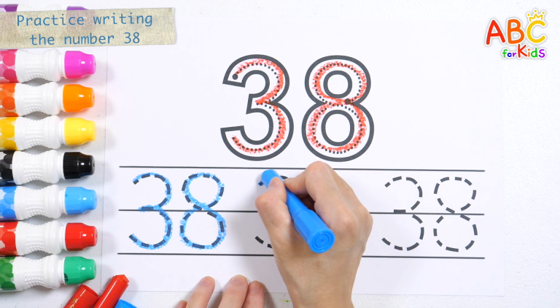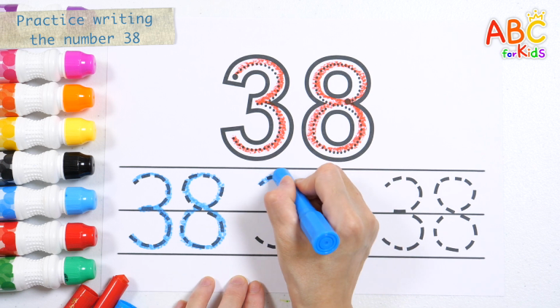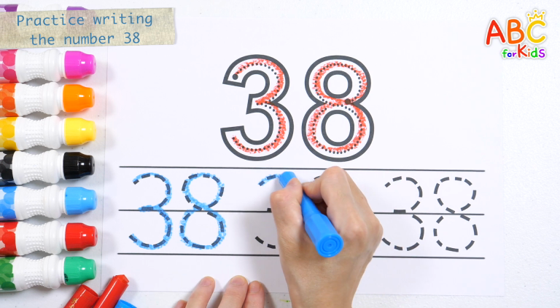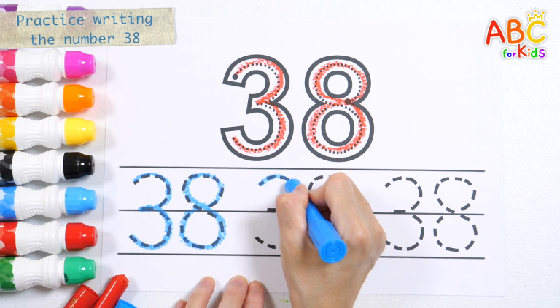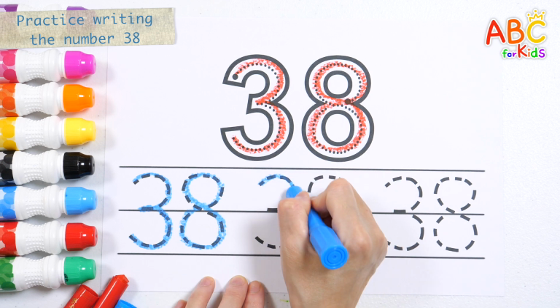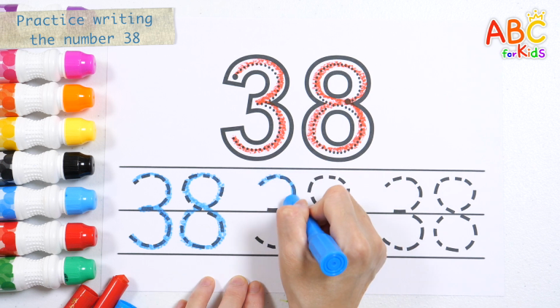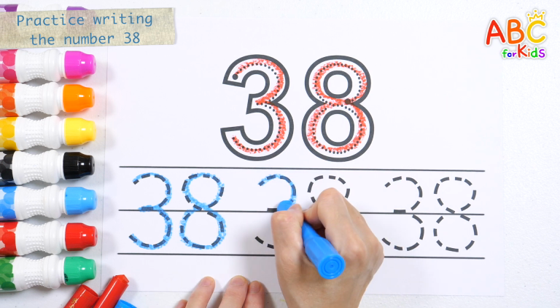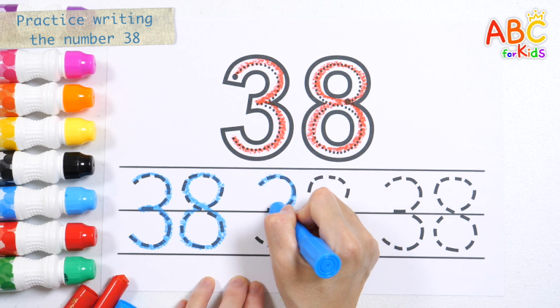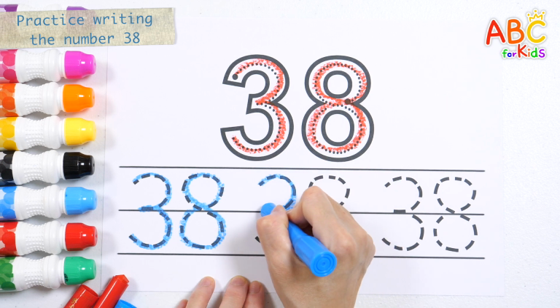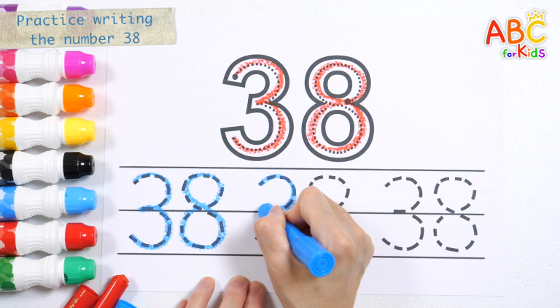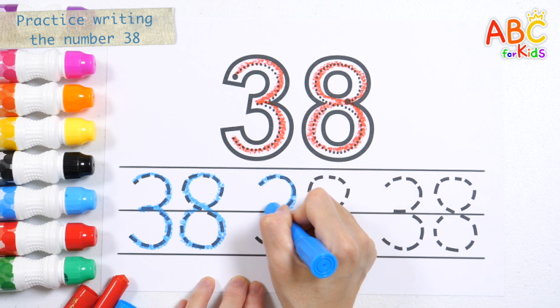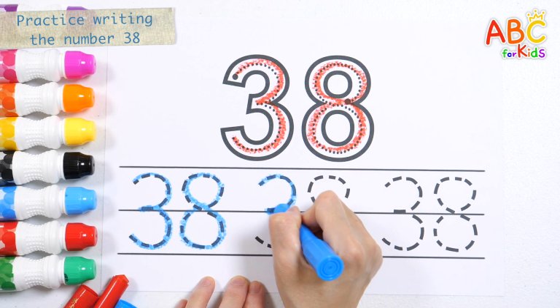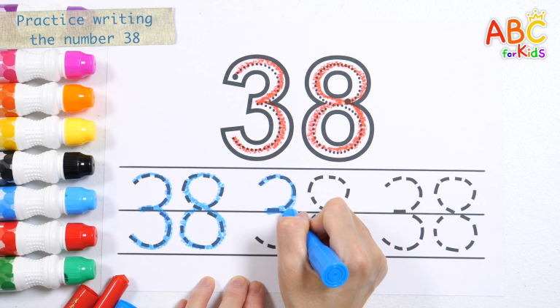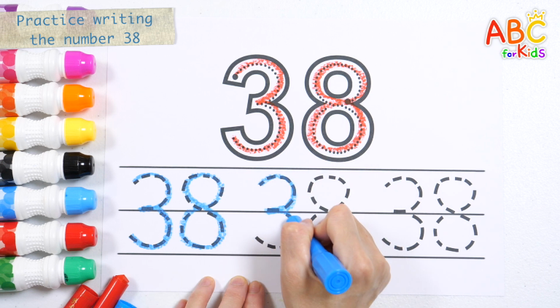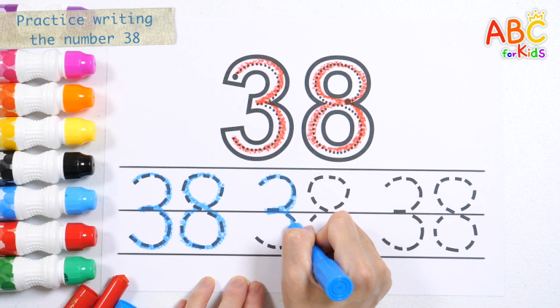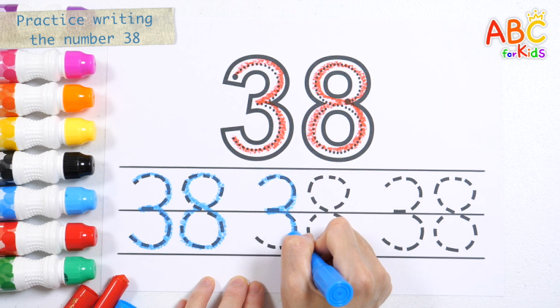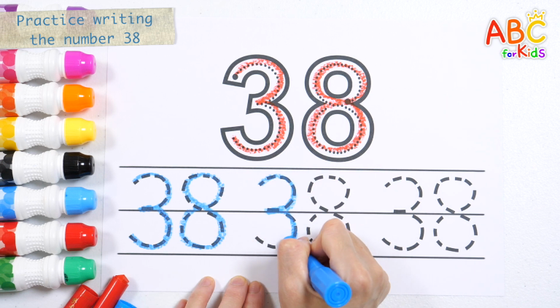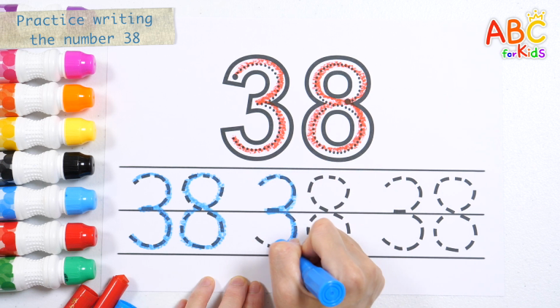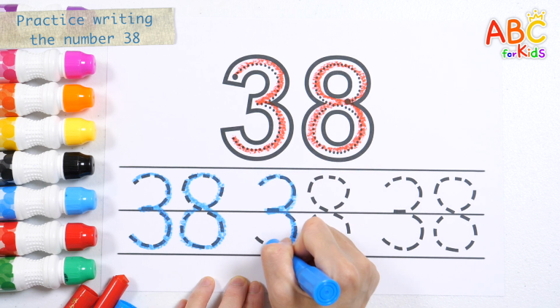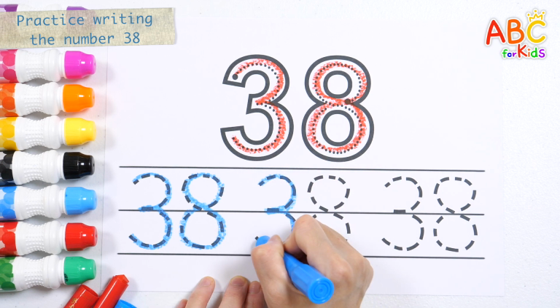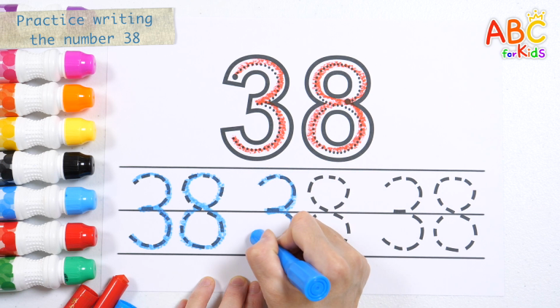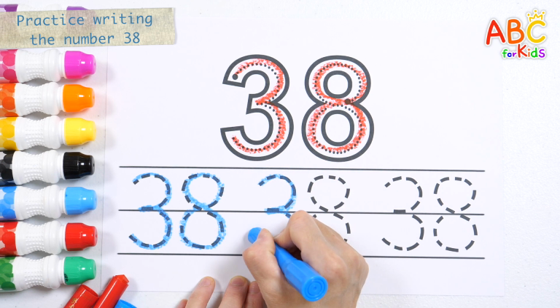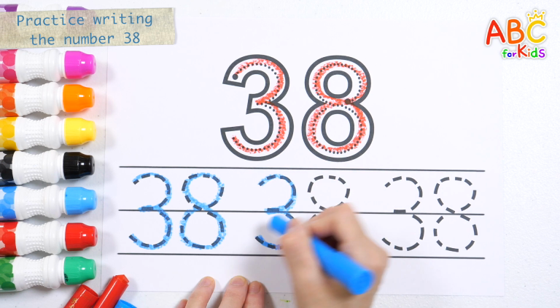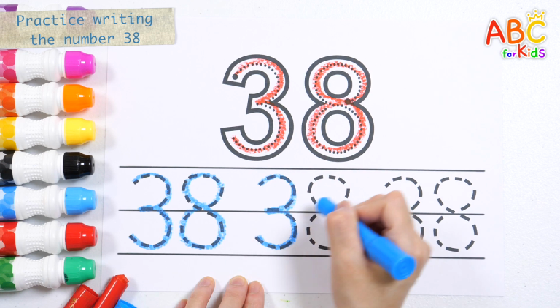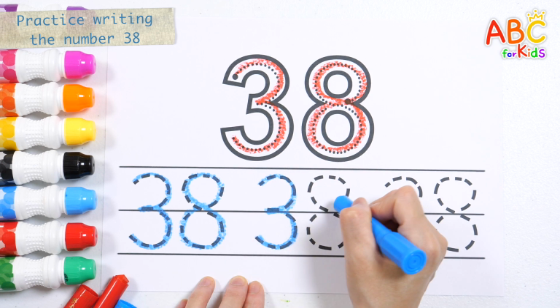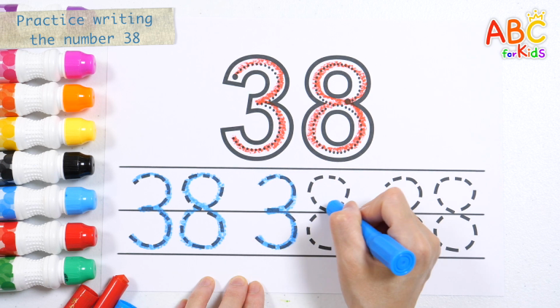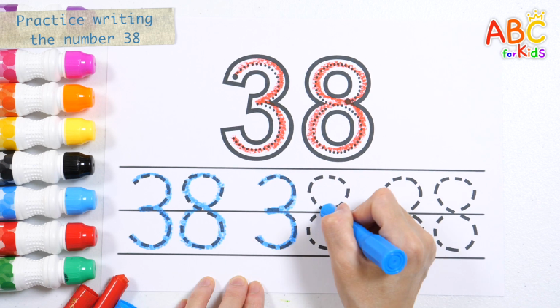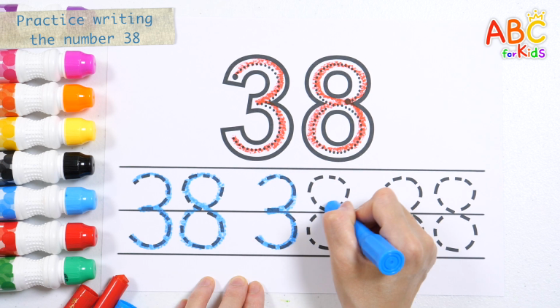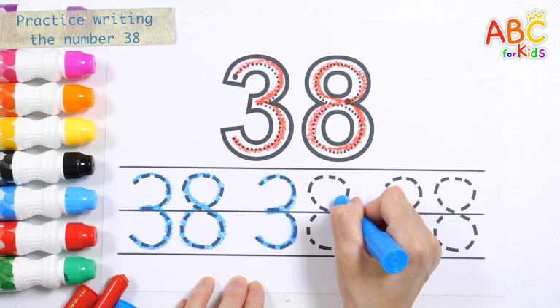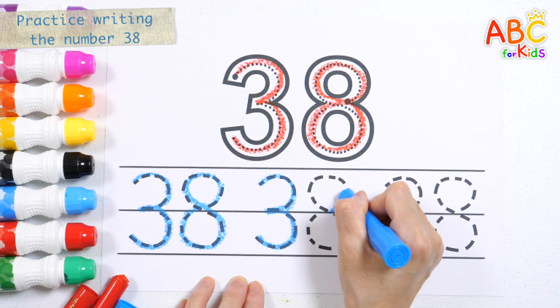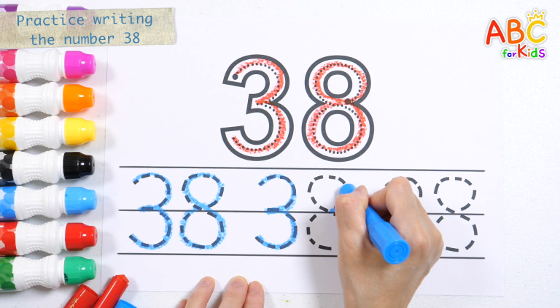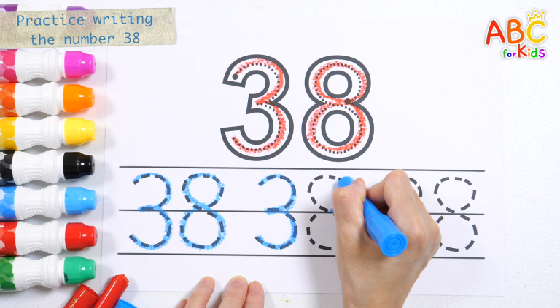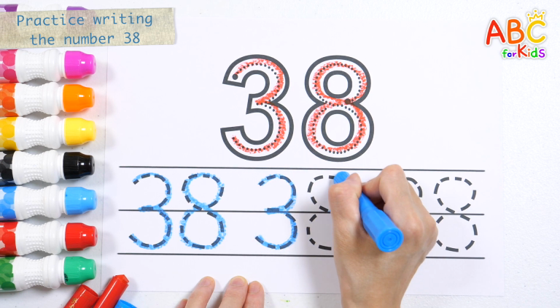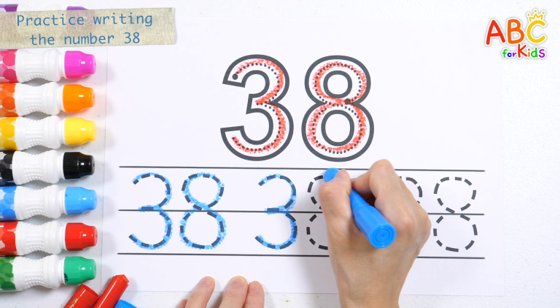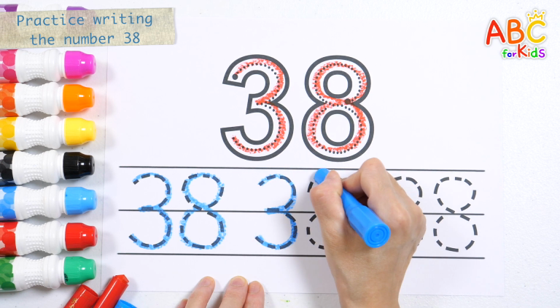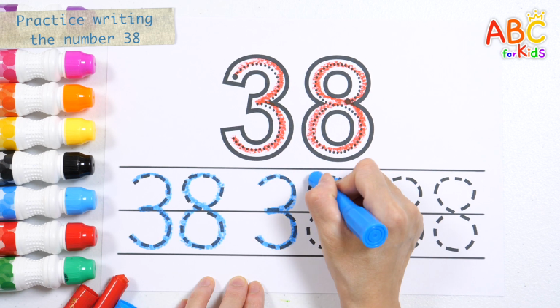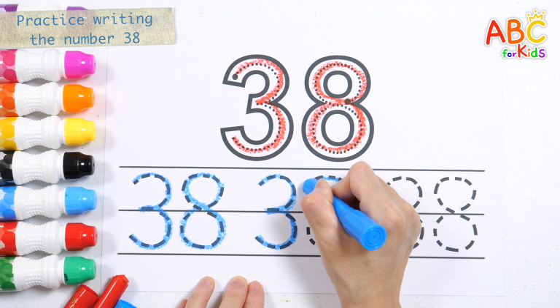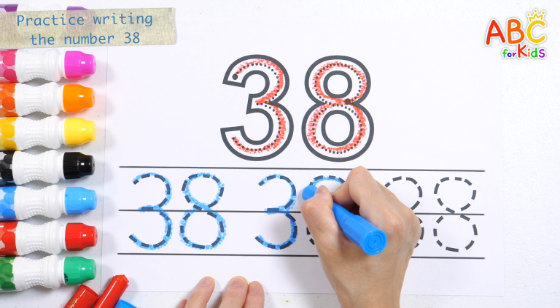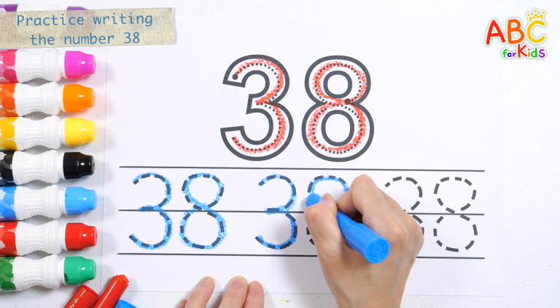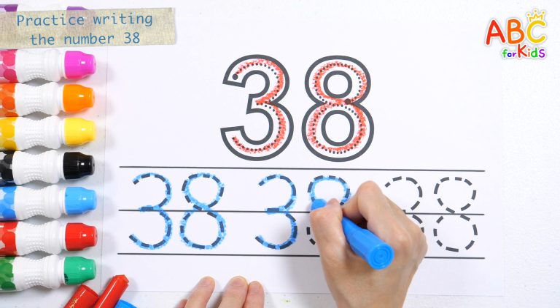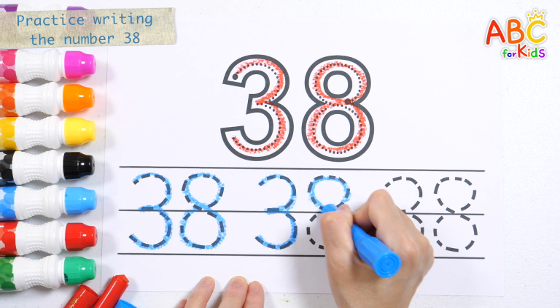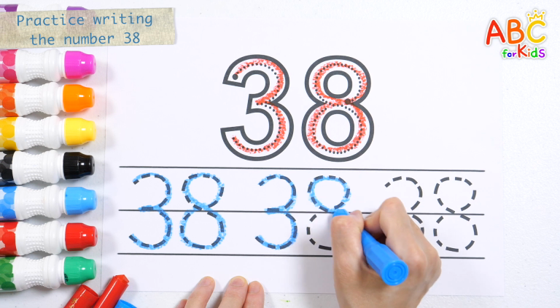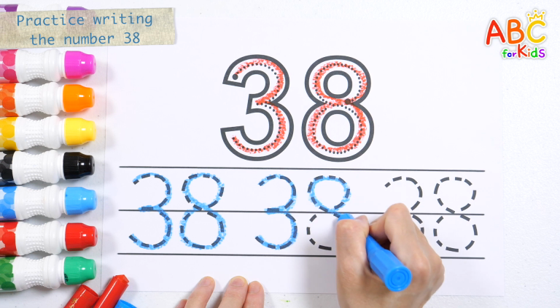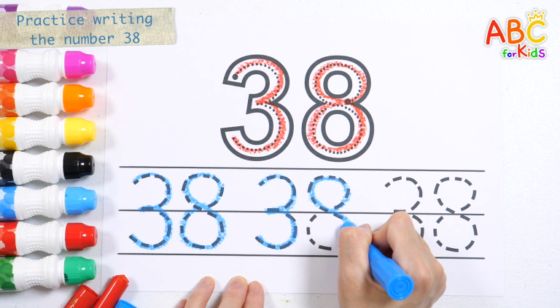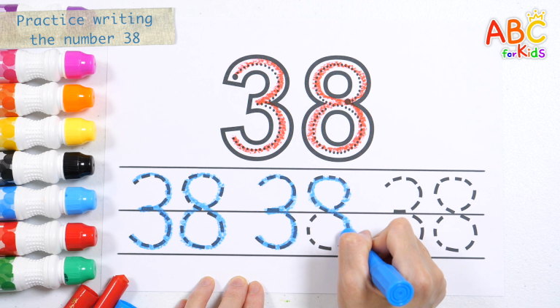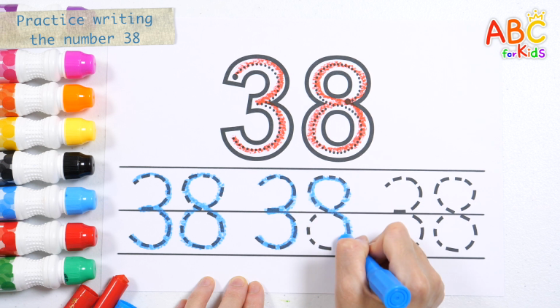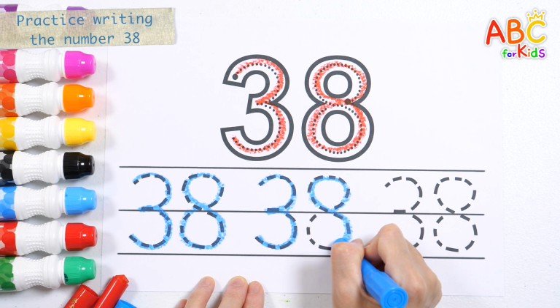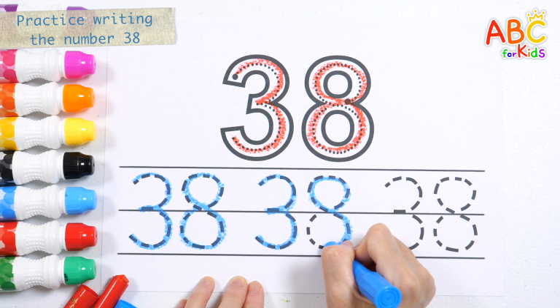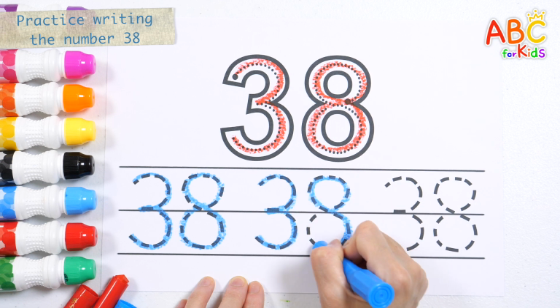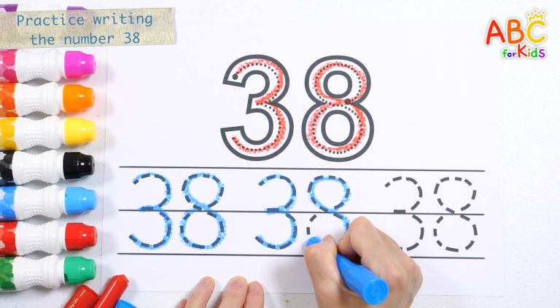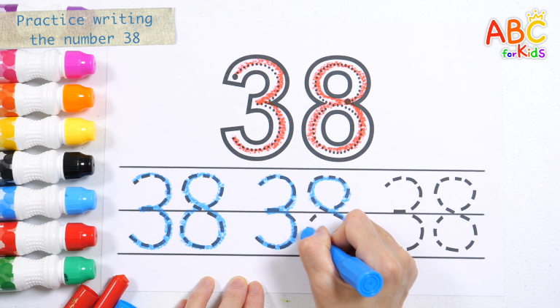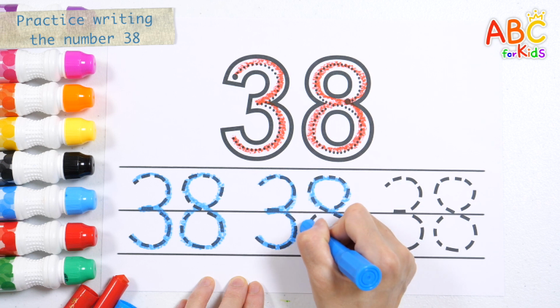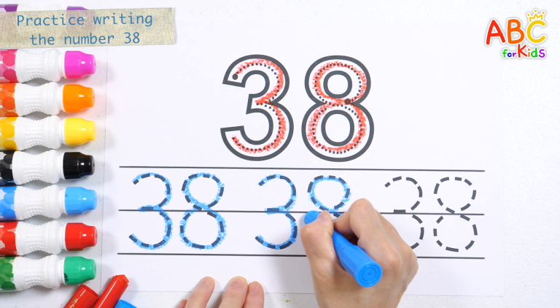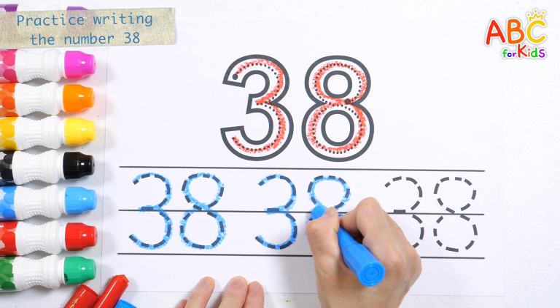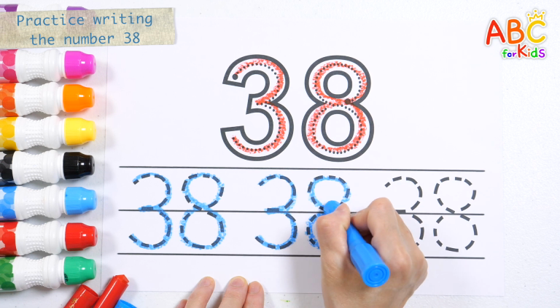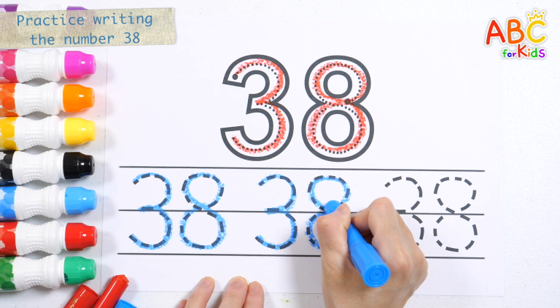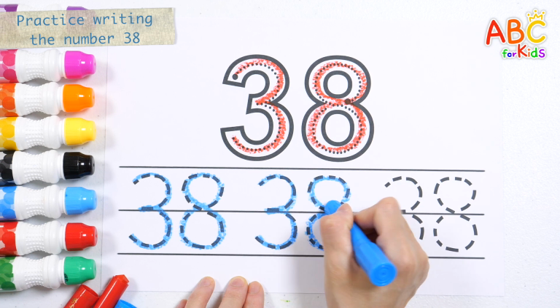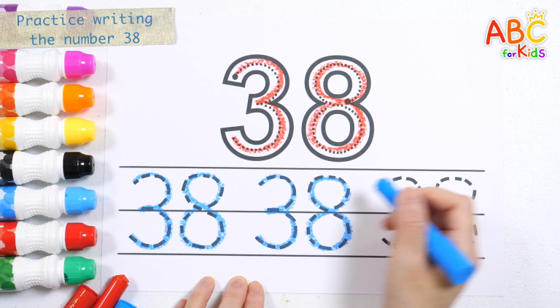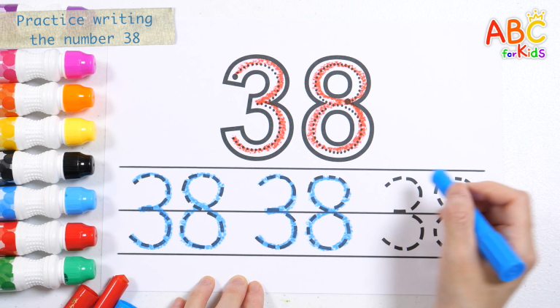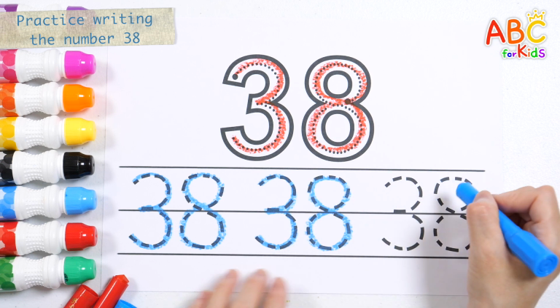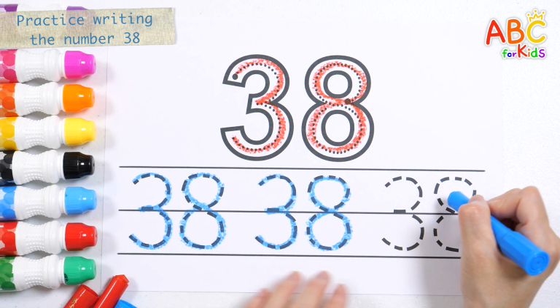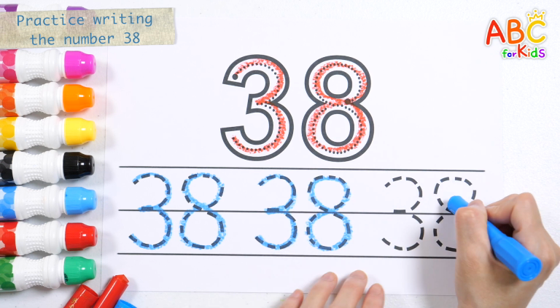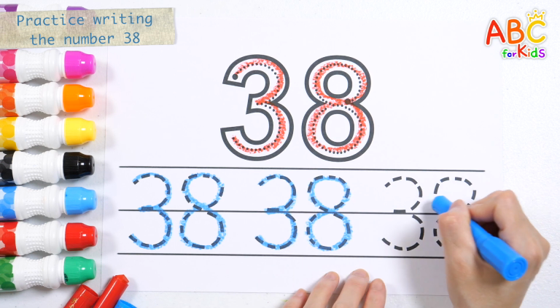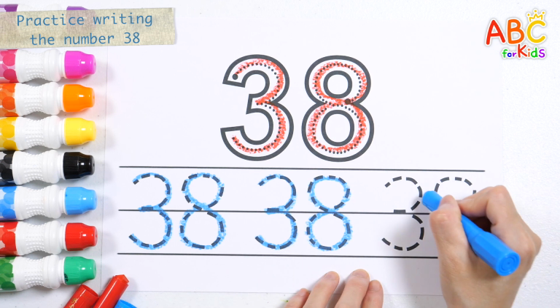H, I, J, K, L, M, N, O, P. Q, R, S, T, U, V. Thirty-eight.